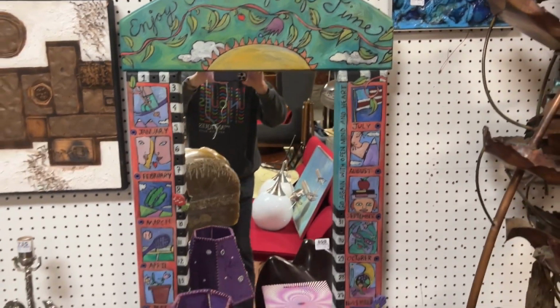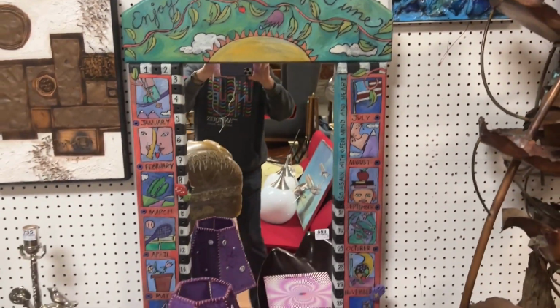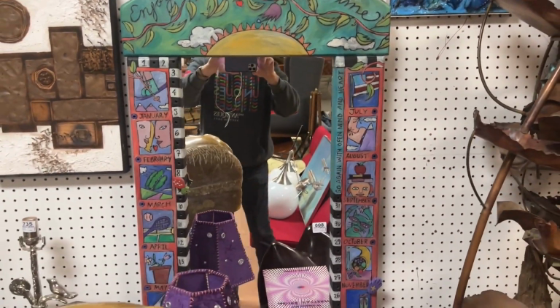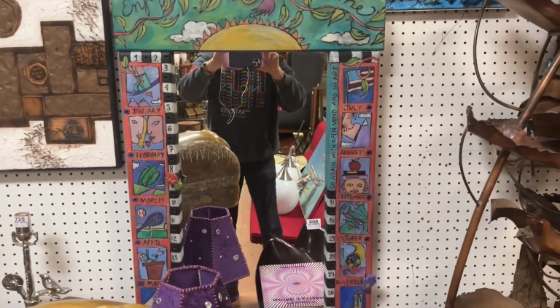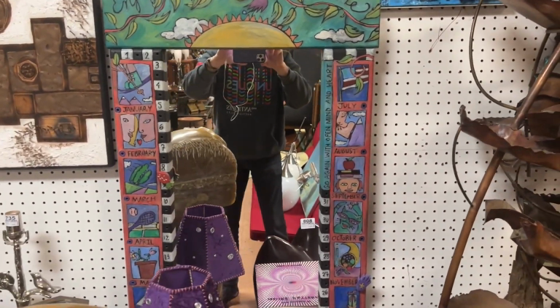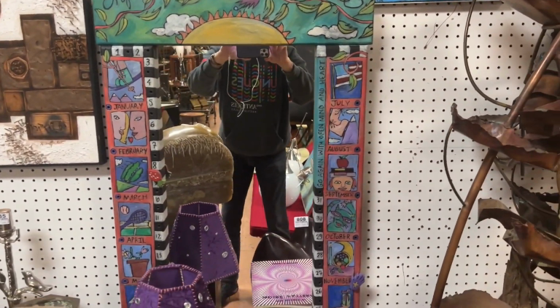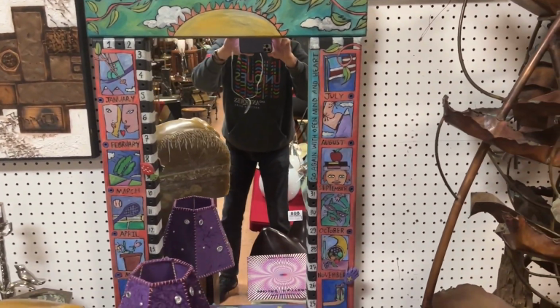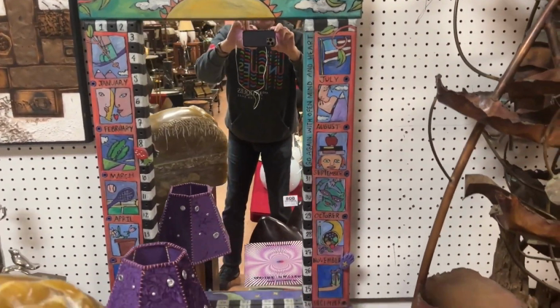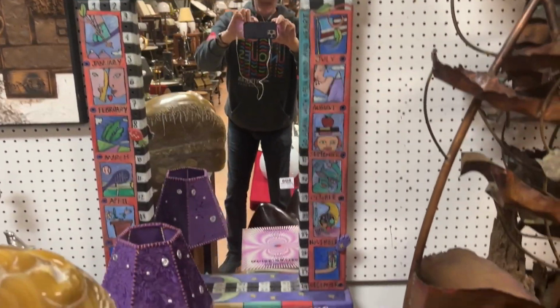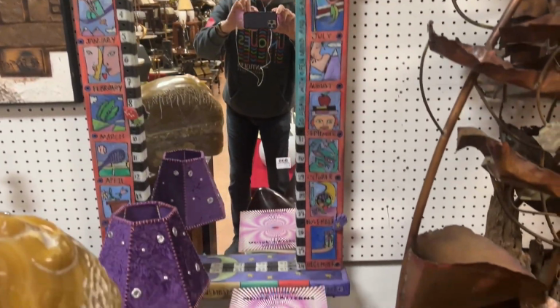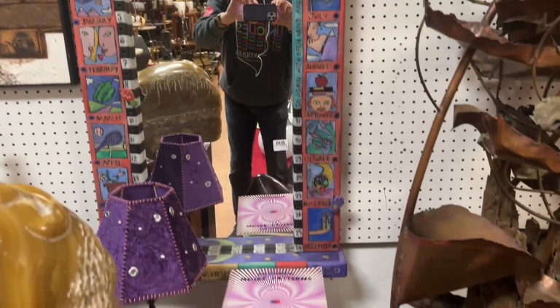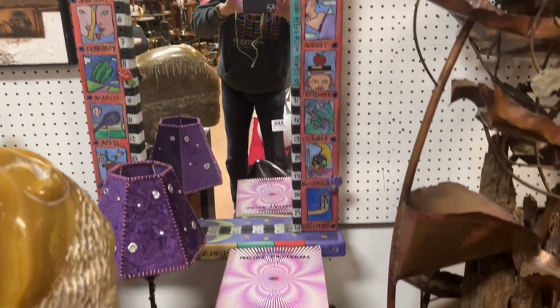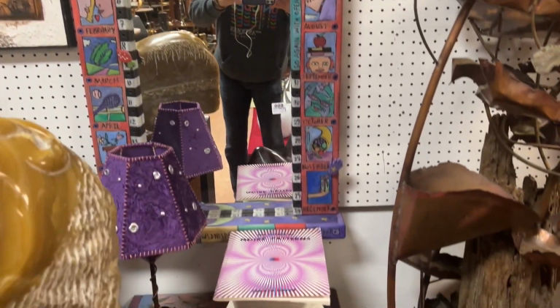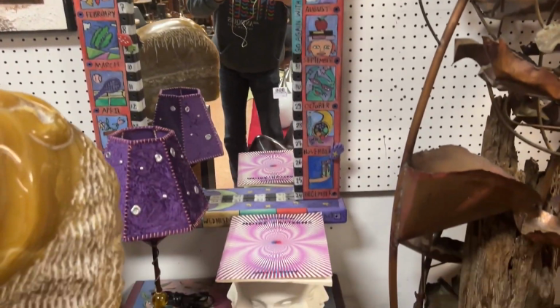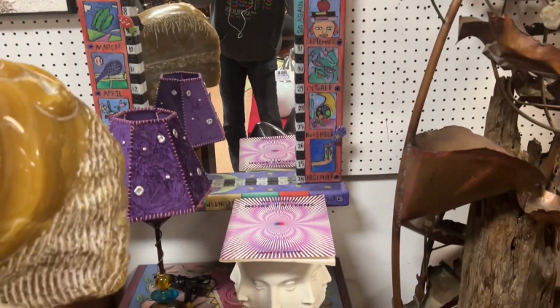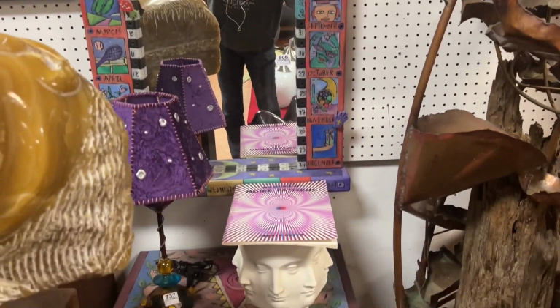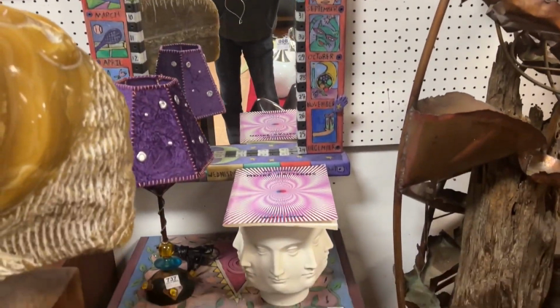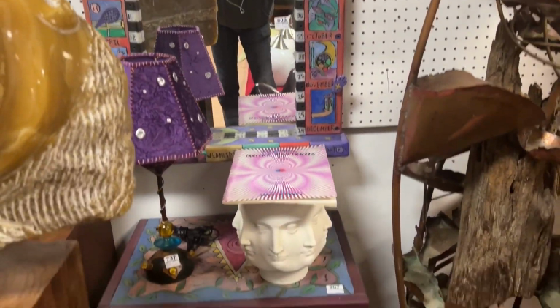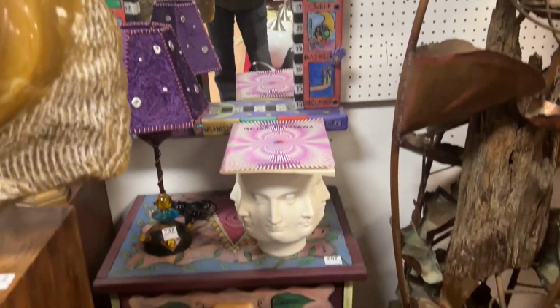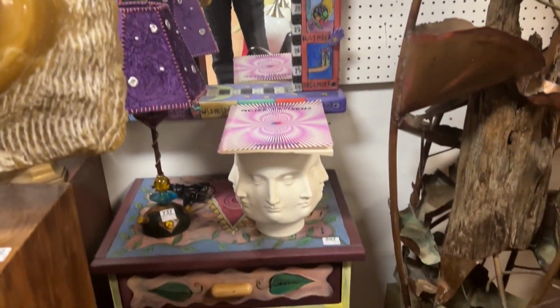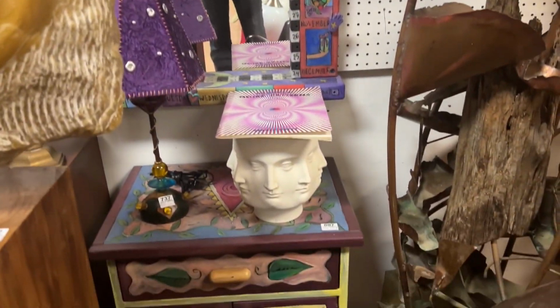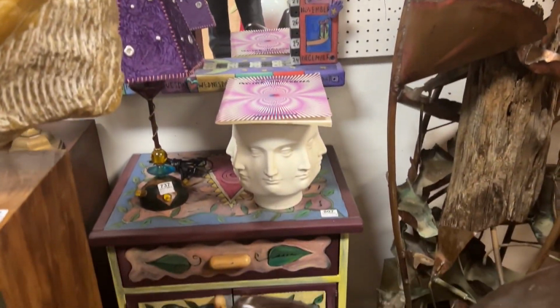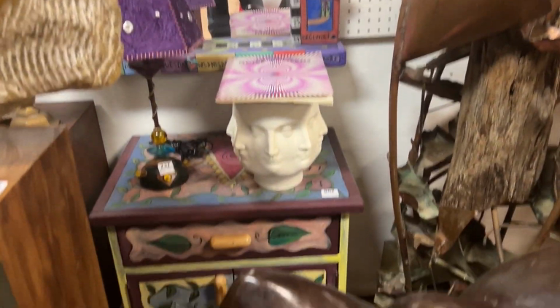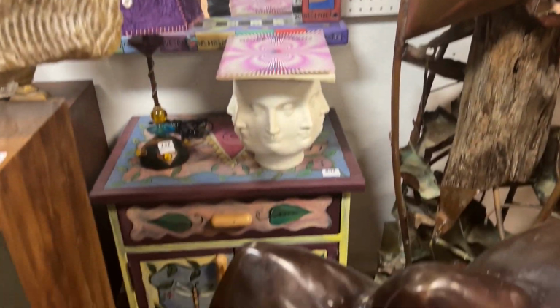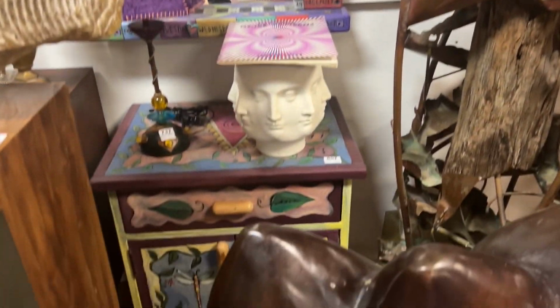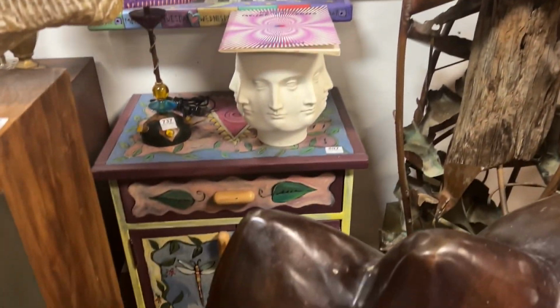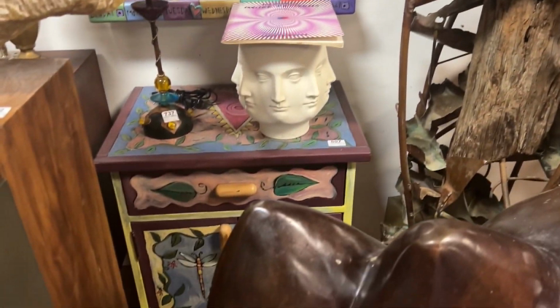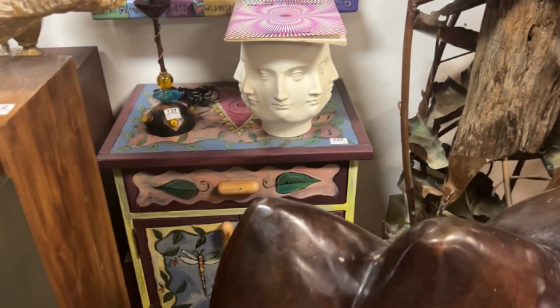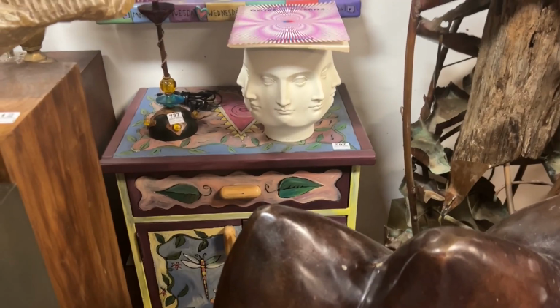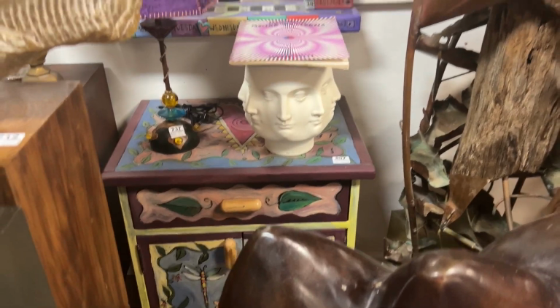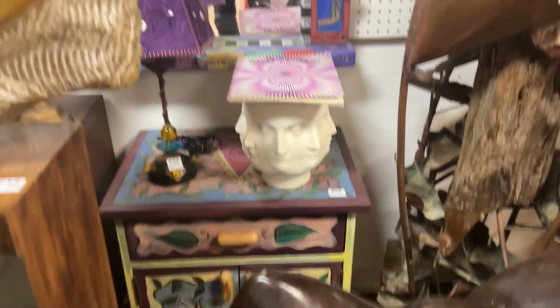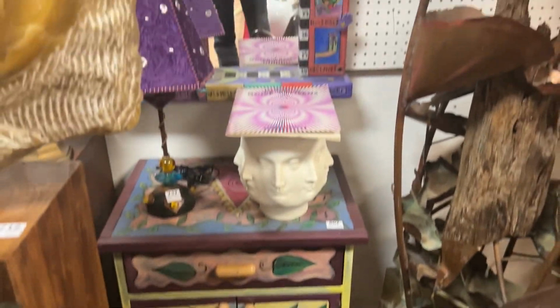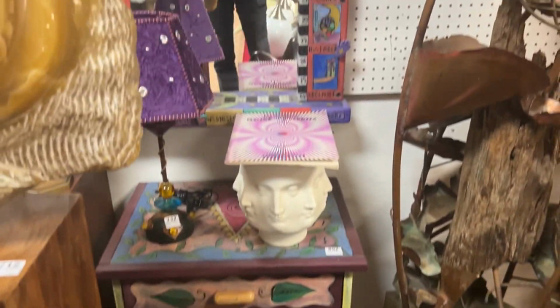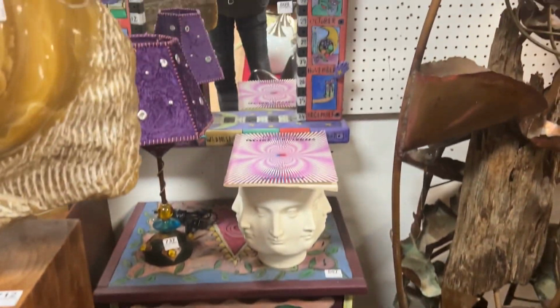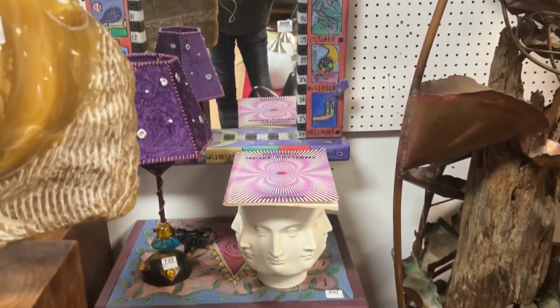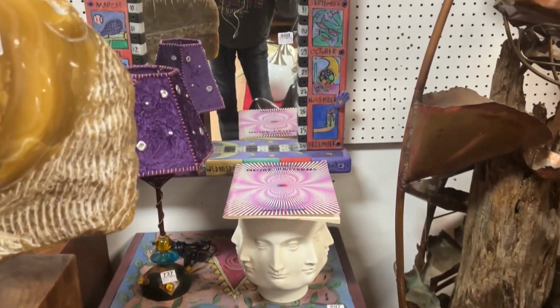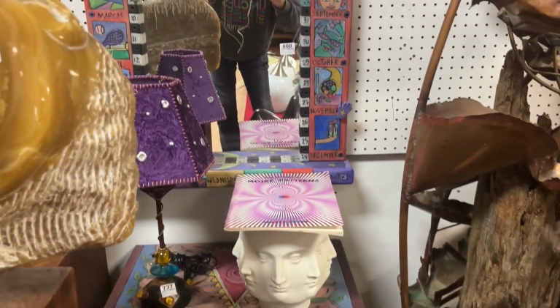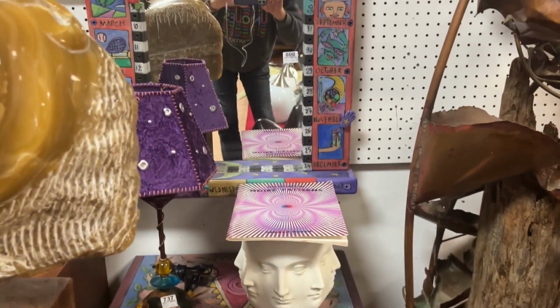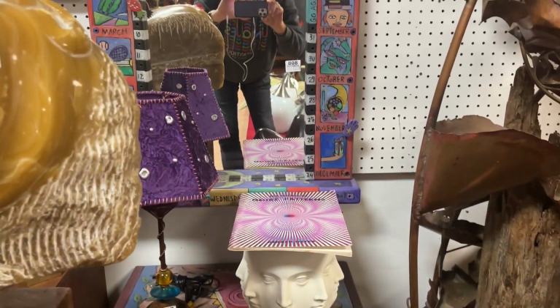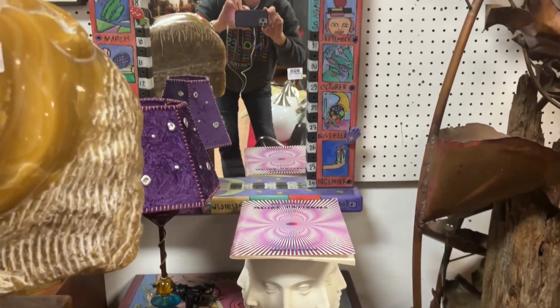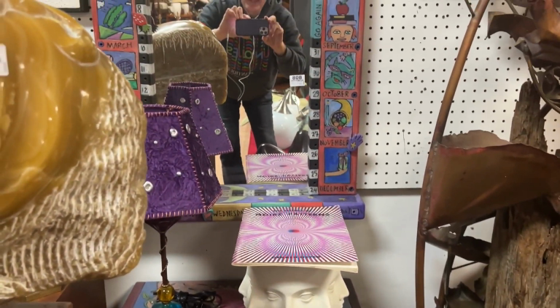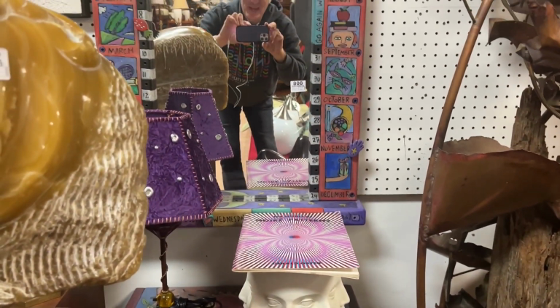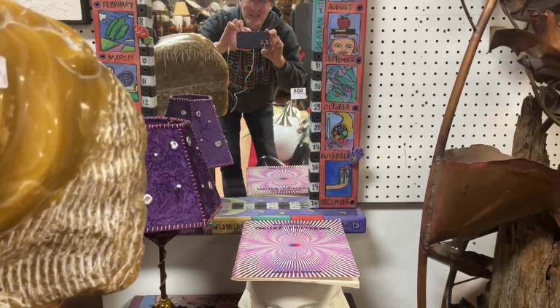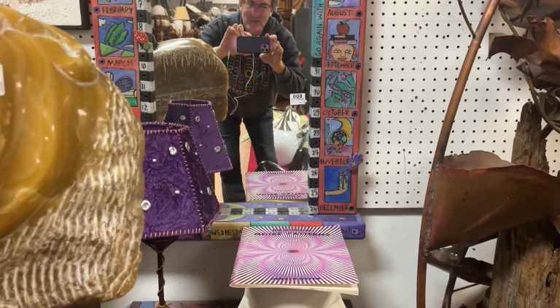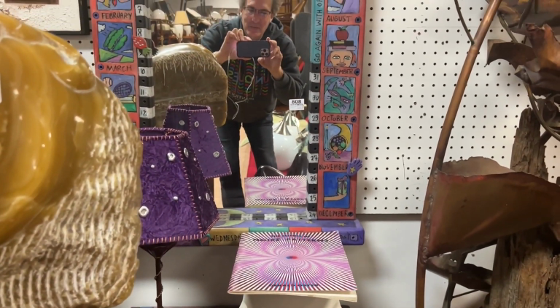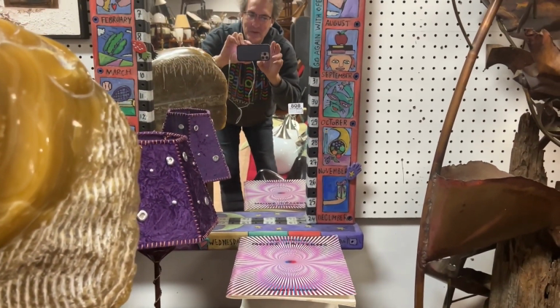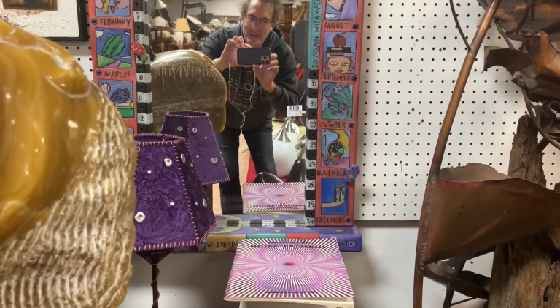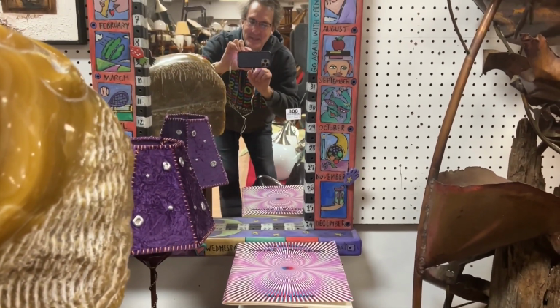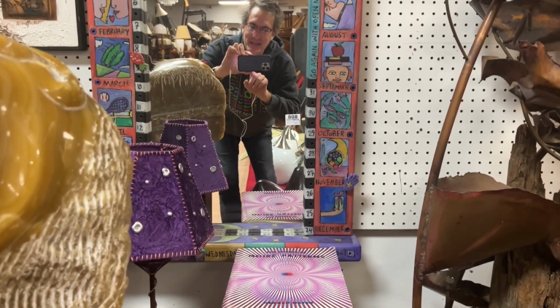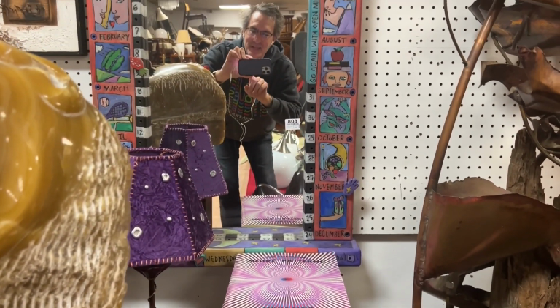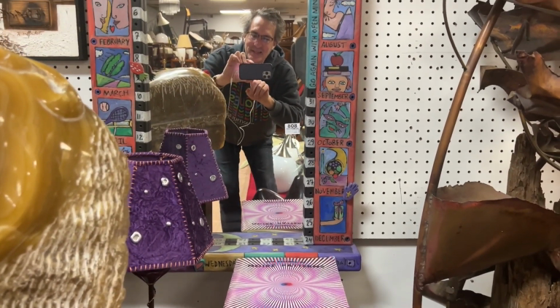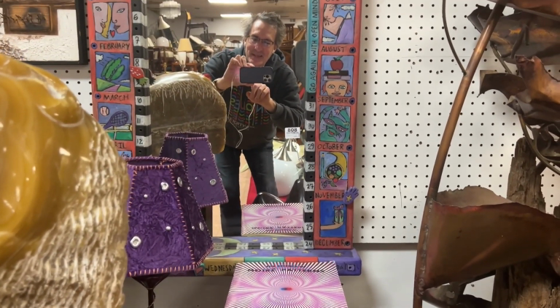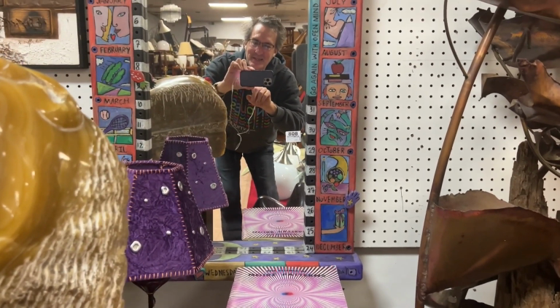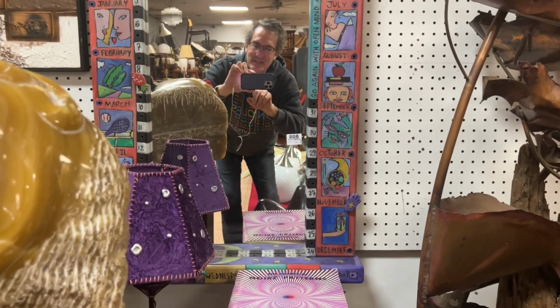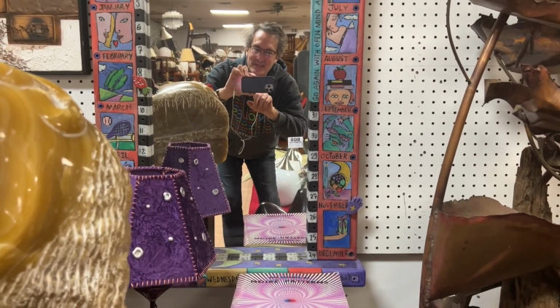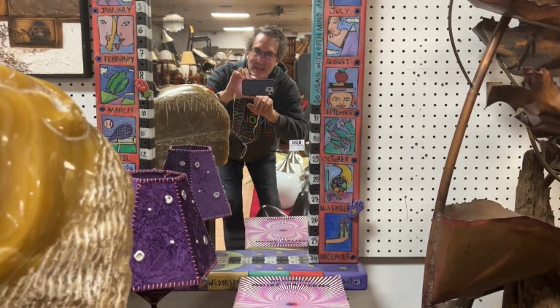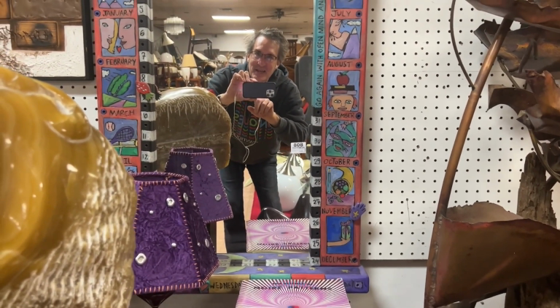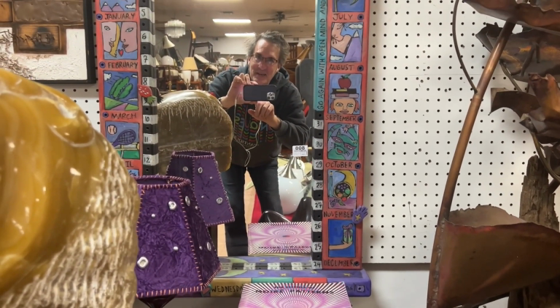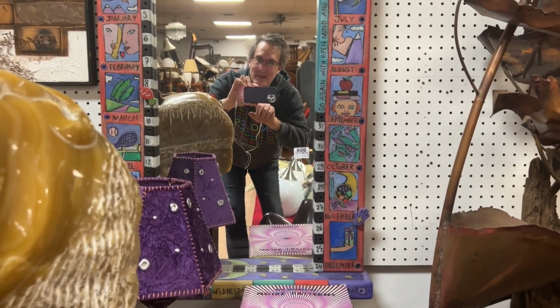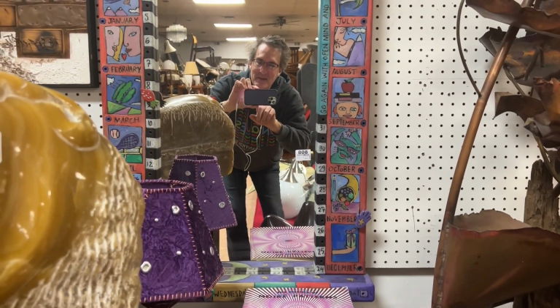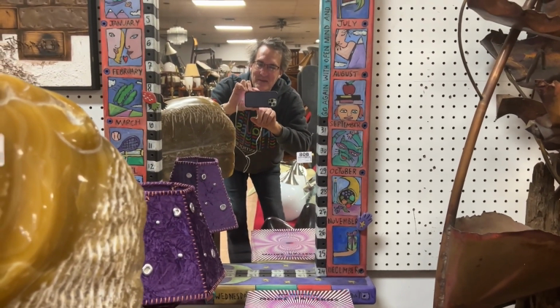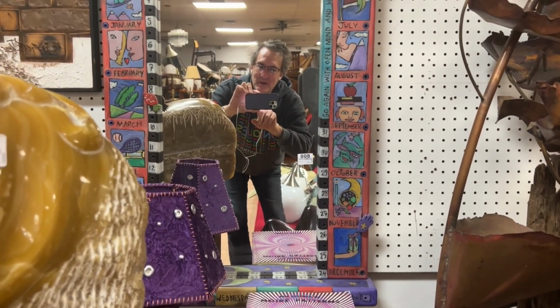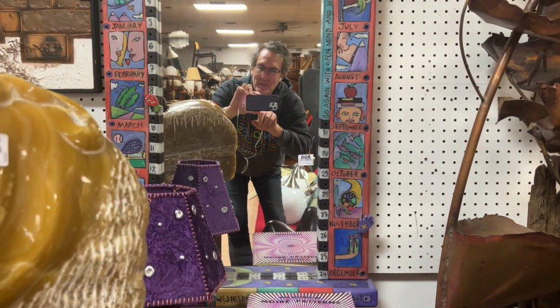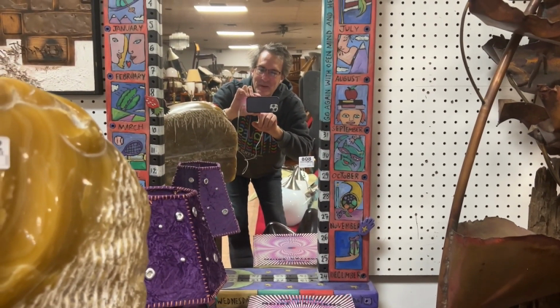Alright, so thanks for watching. We'll see you at the auction. This has been Ken Jackson from Uniques and Antiques. Bye-bye.